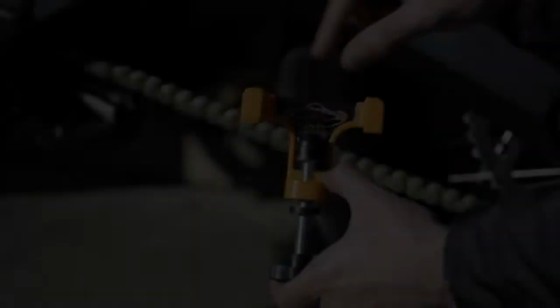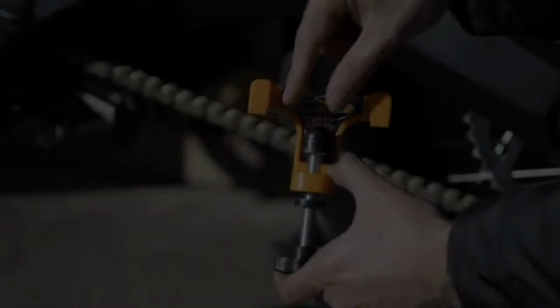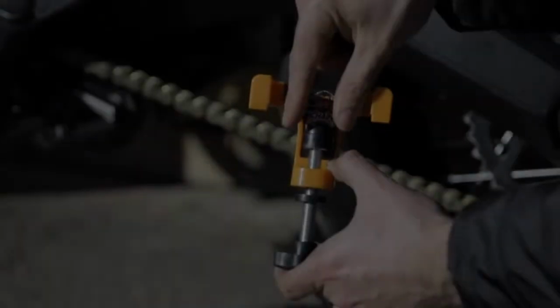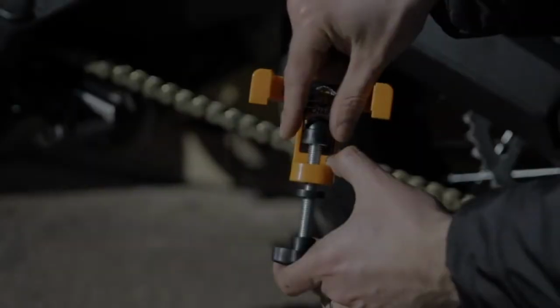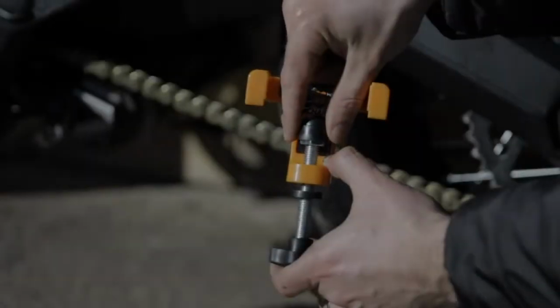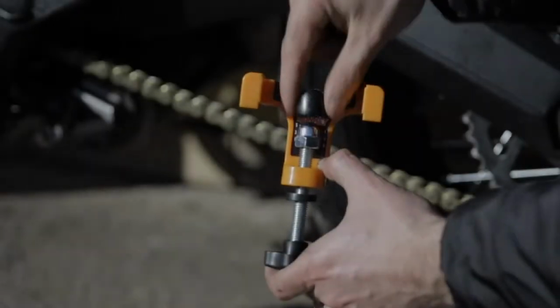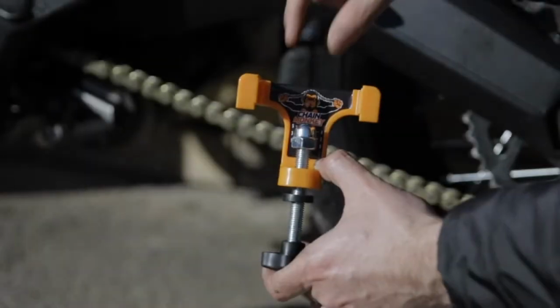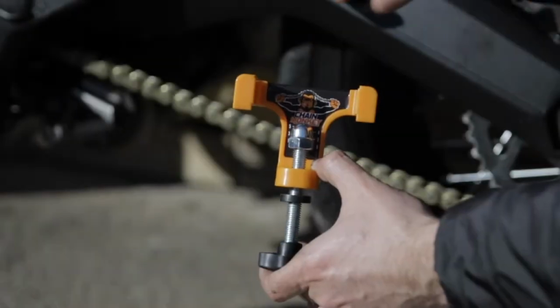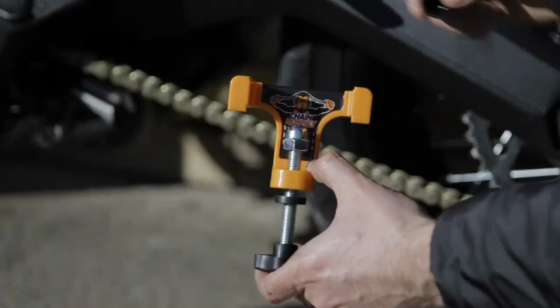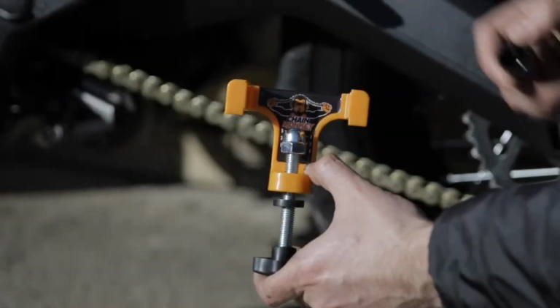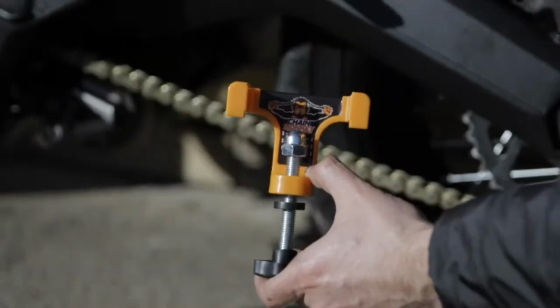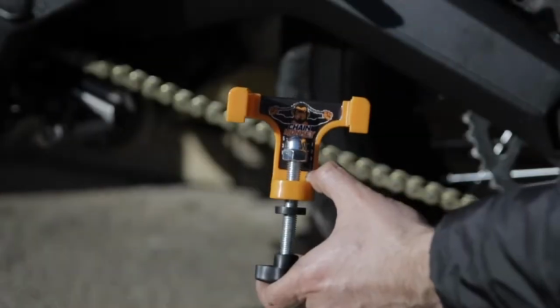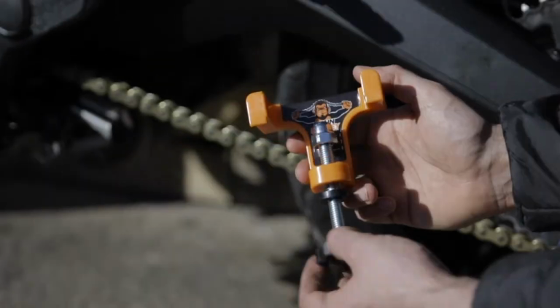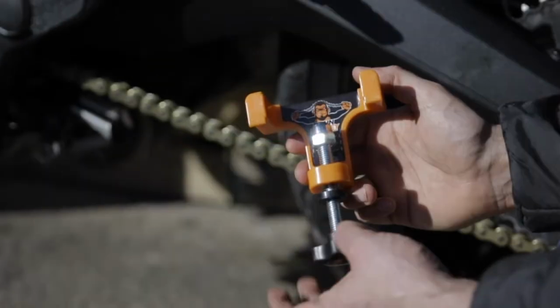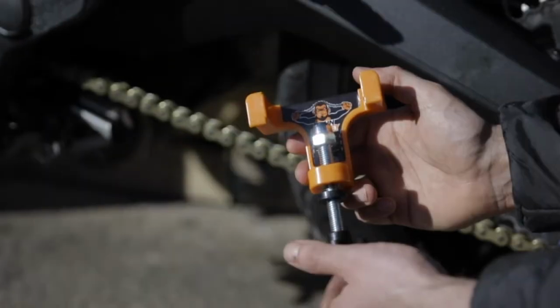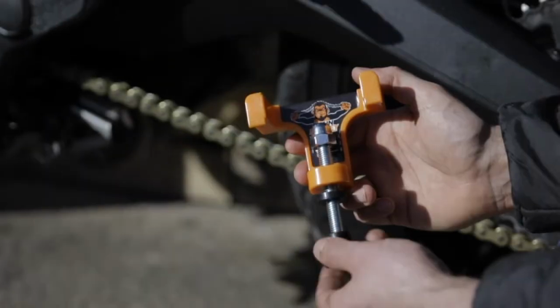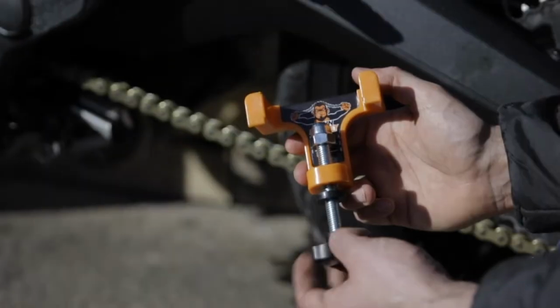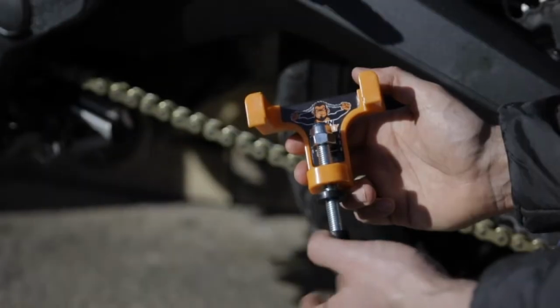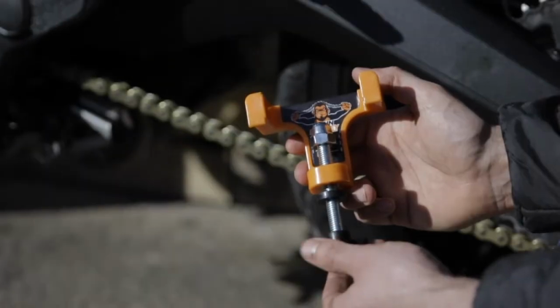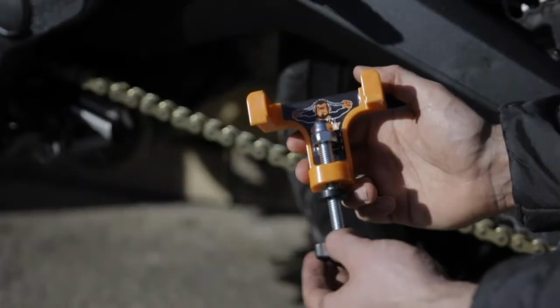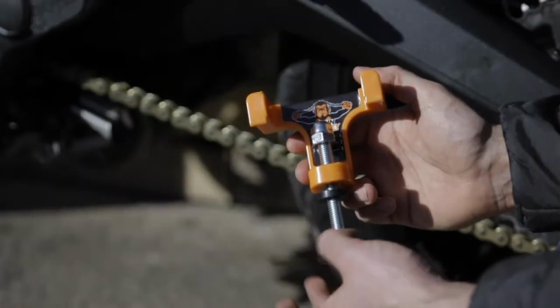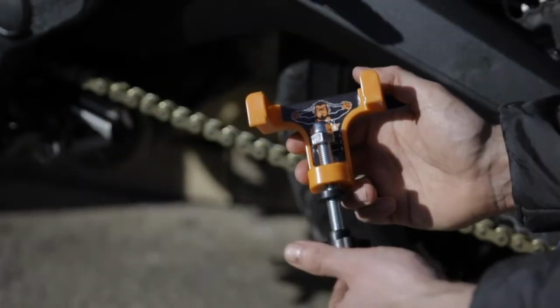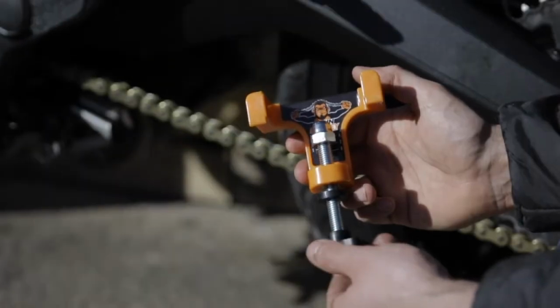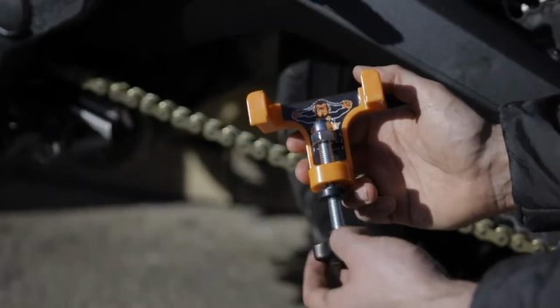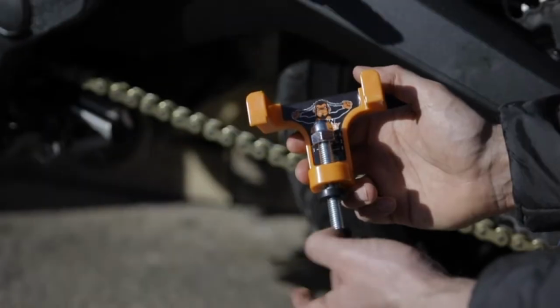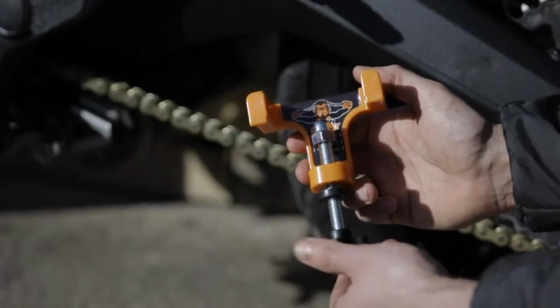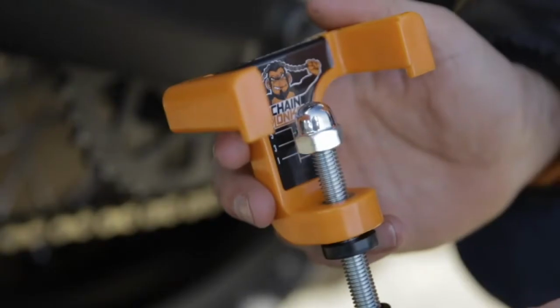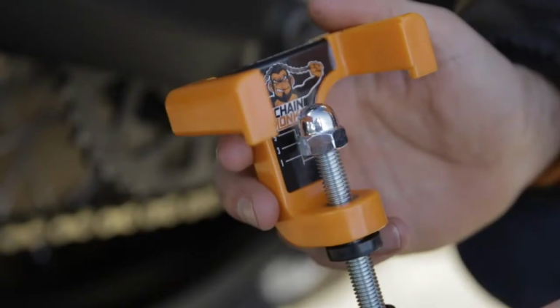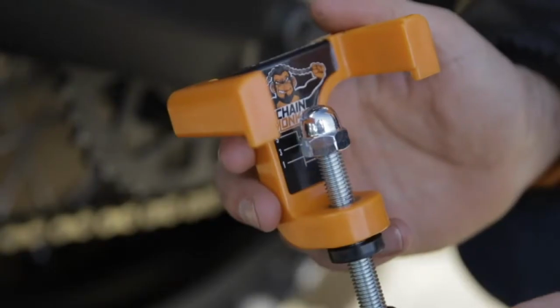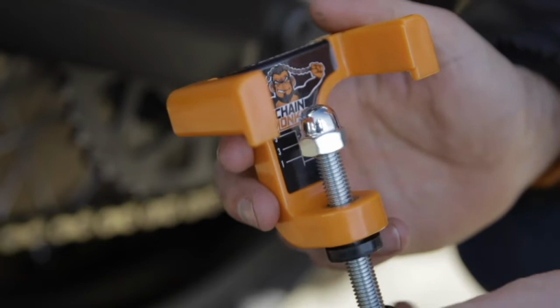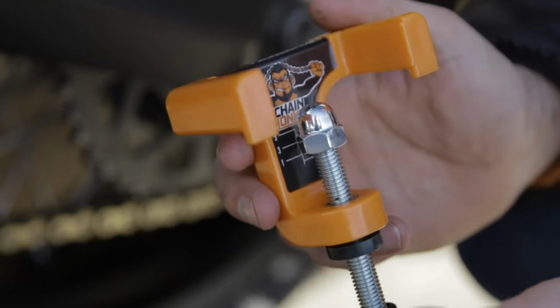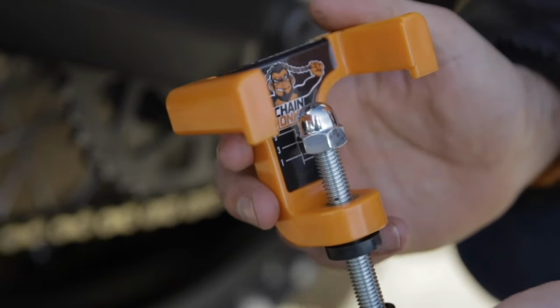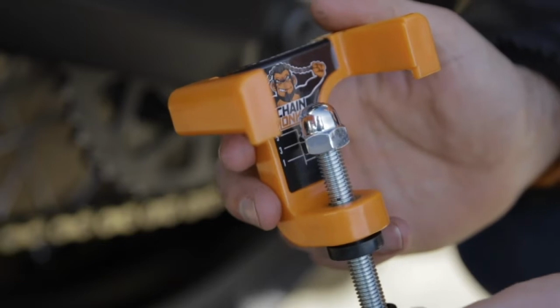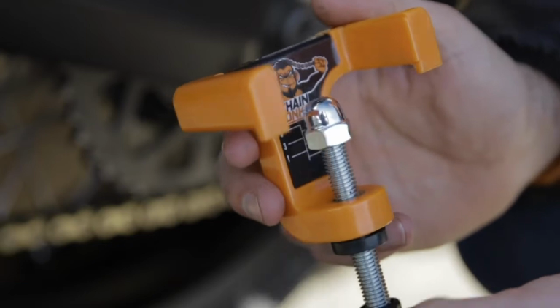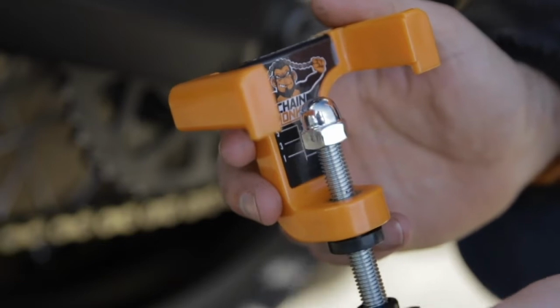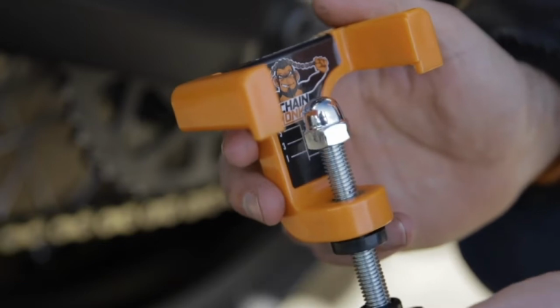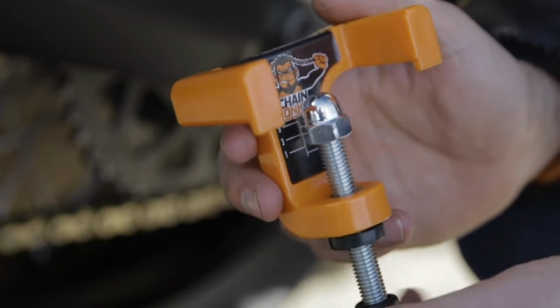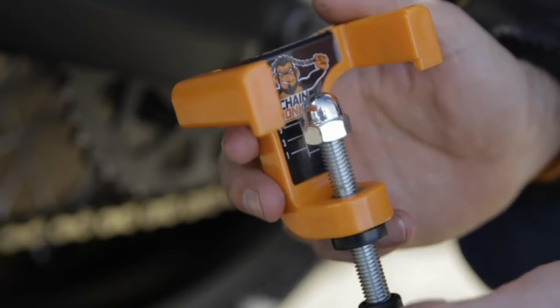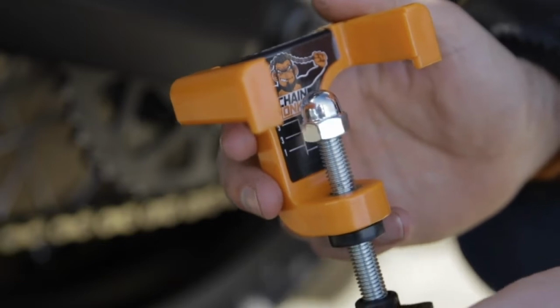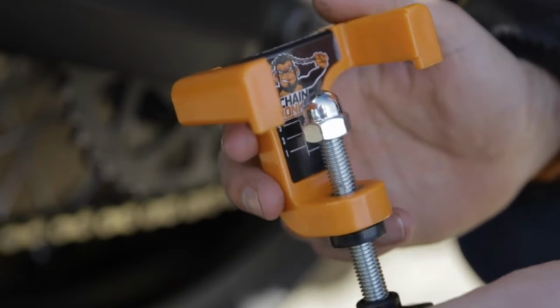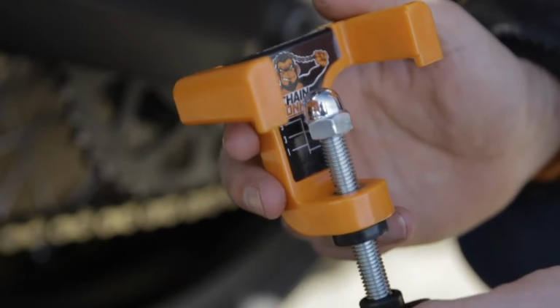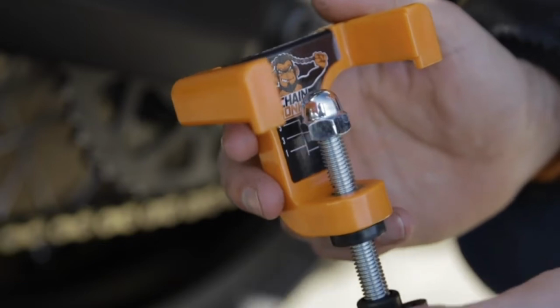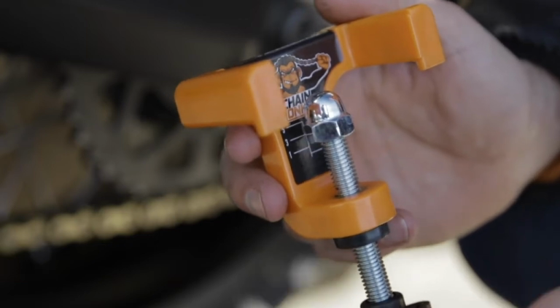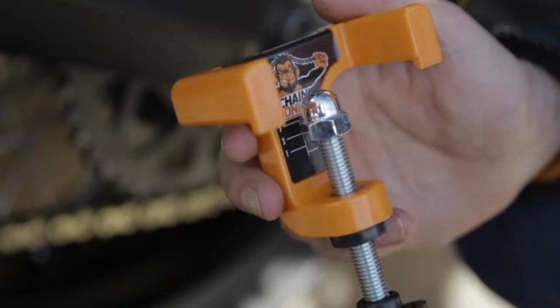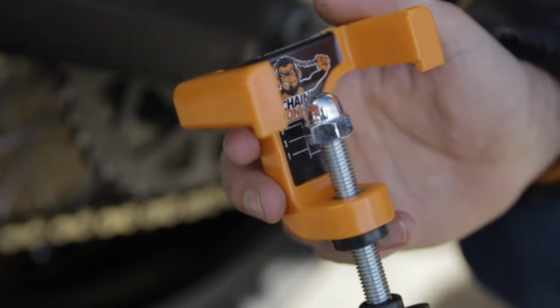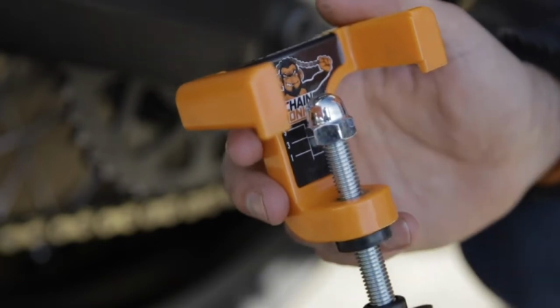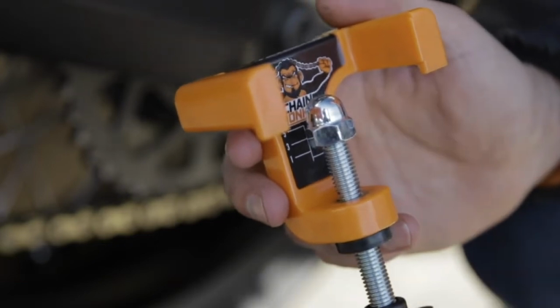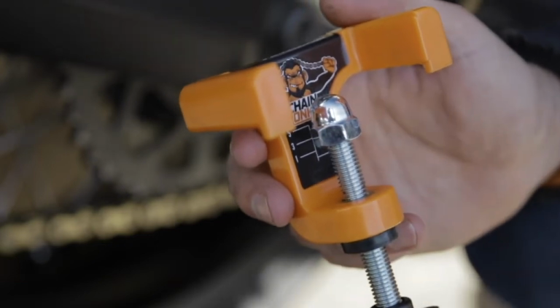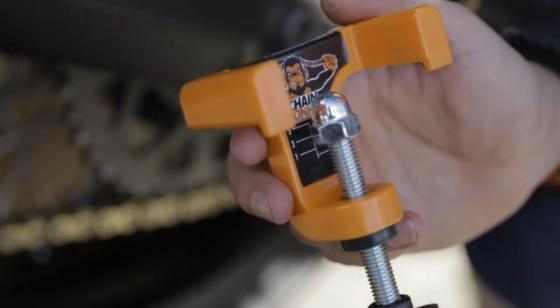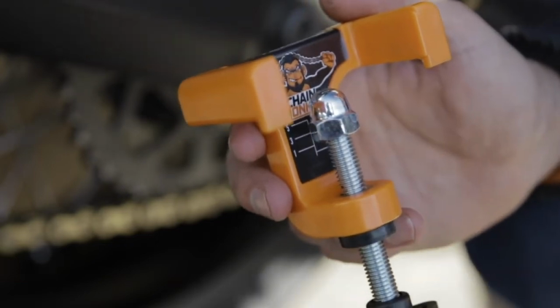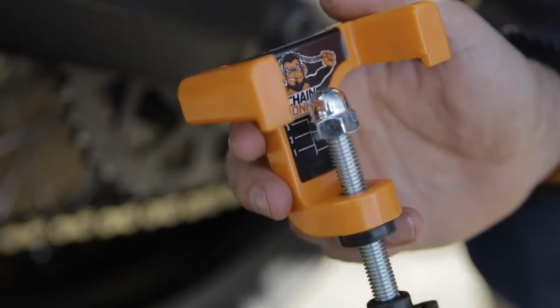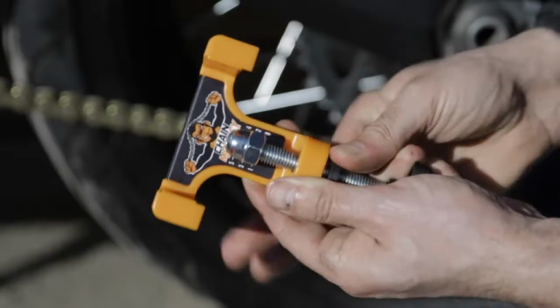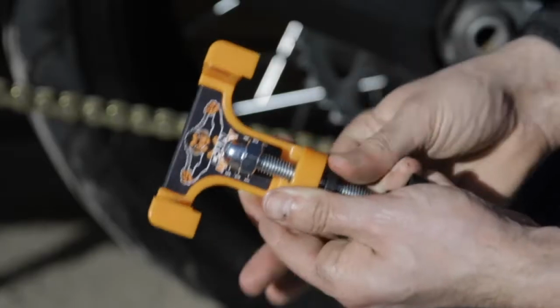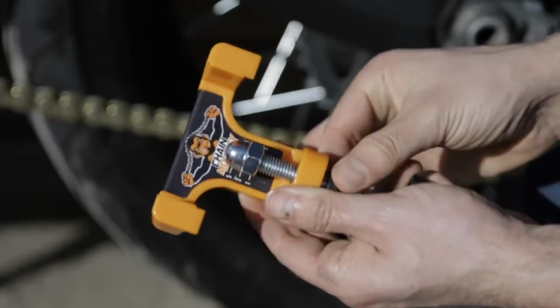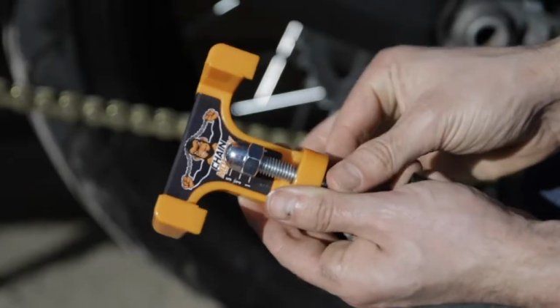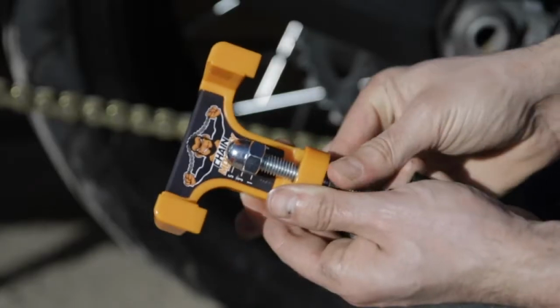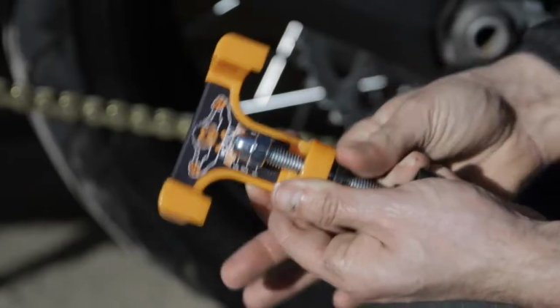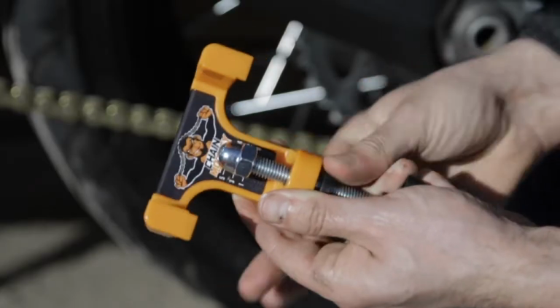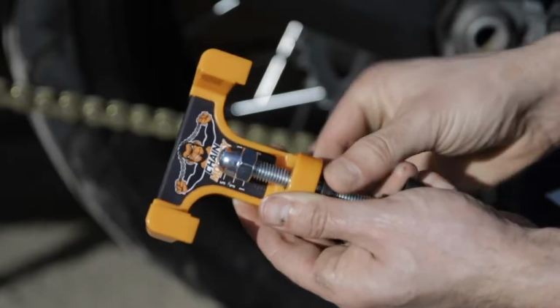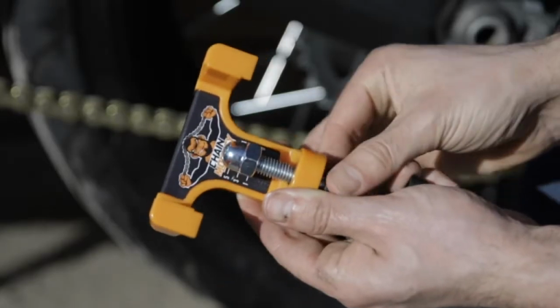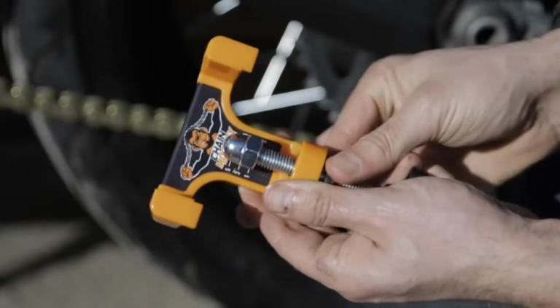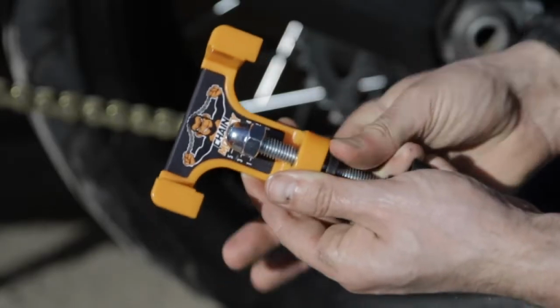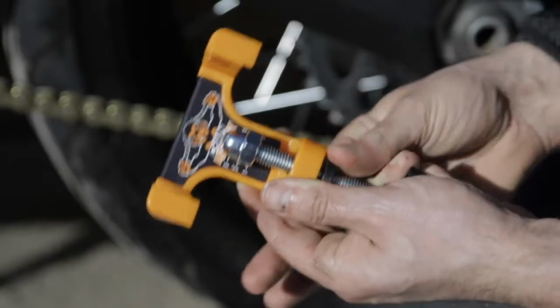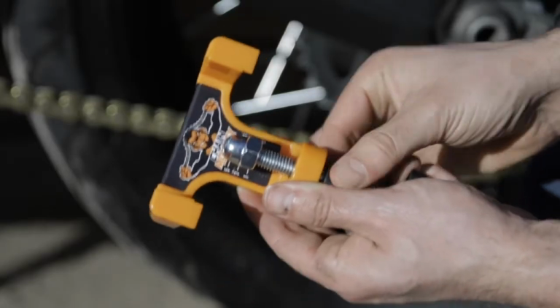Align the bottom of the domed nut with the required setting line and adjust the circular stop until it touches the orange base.